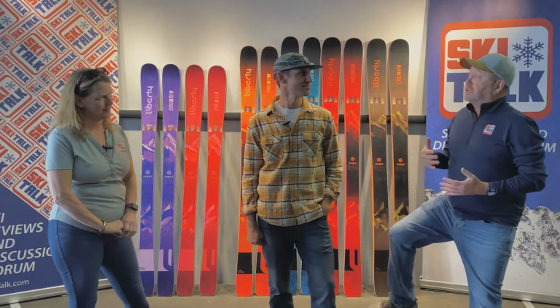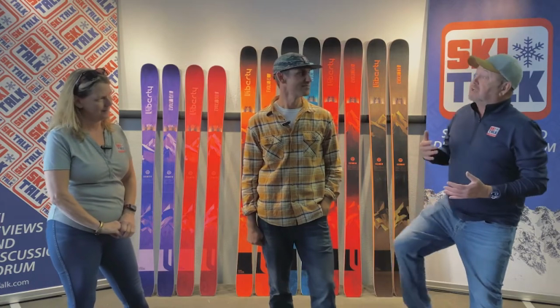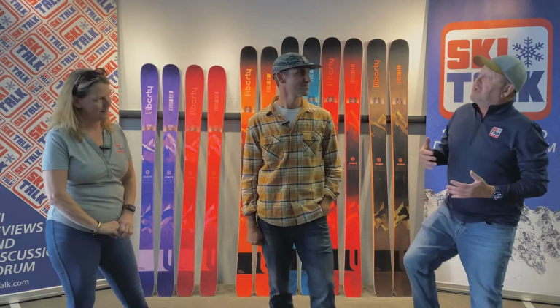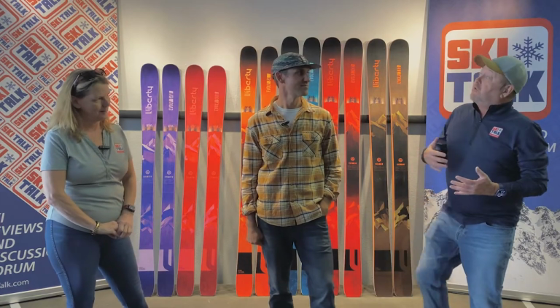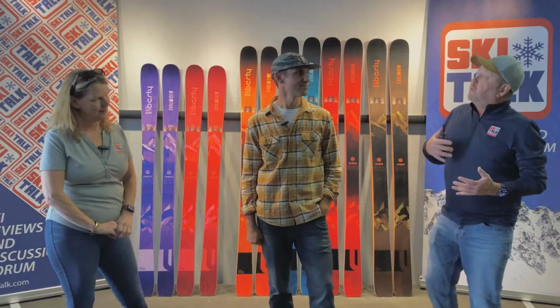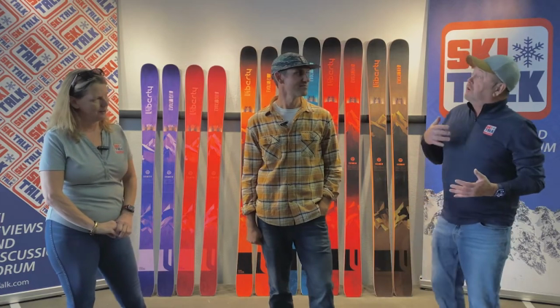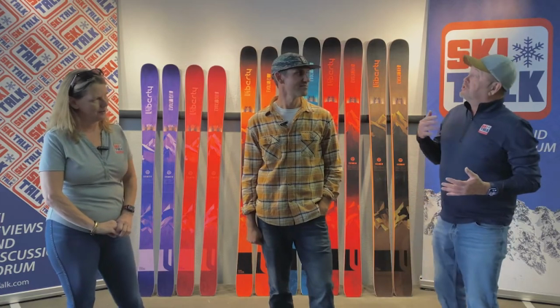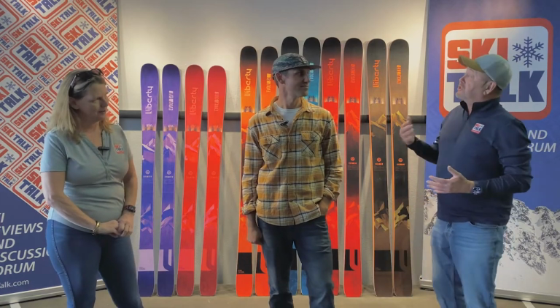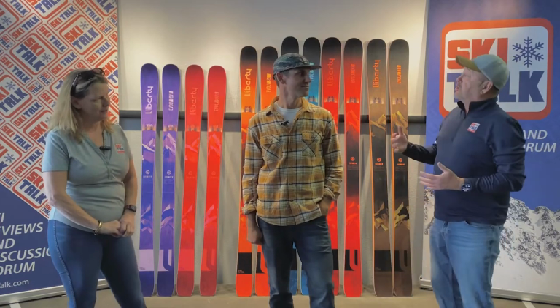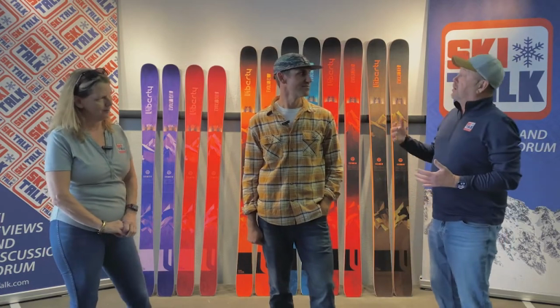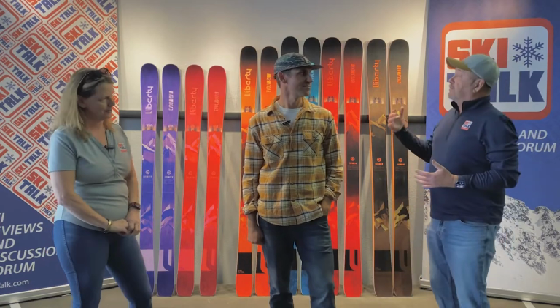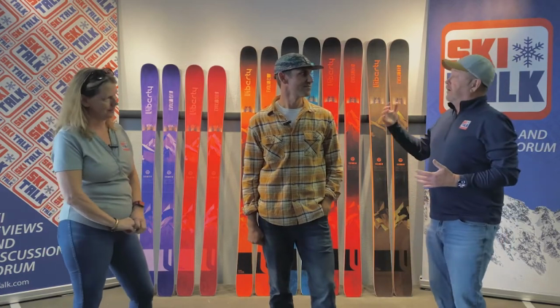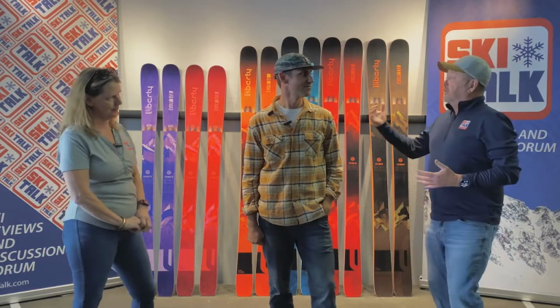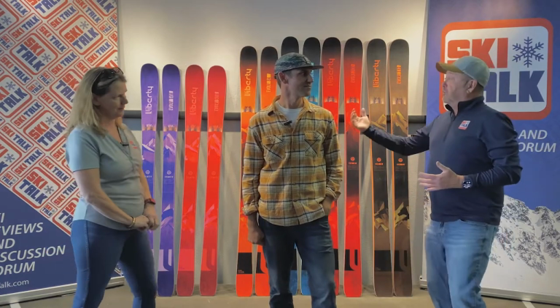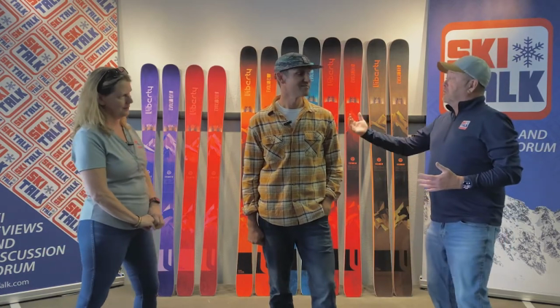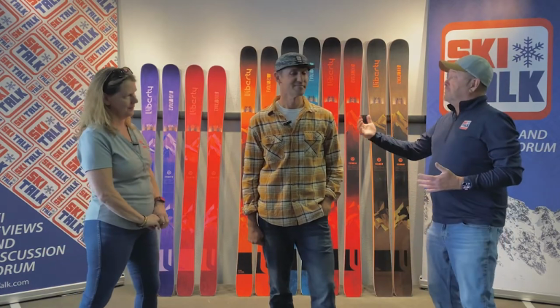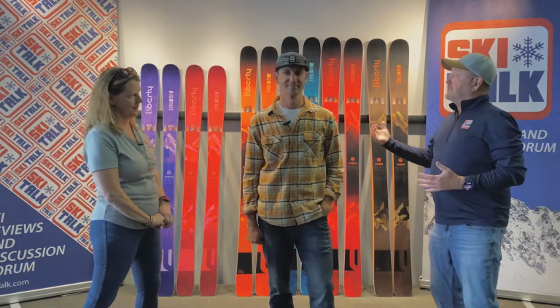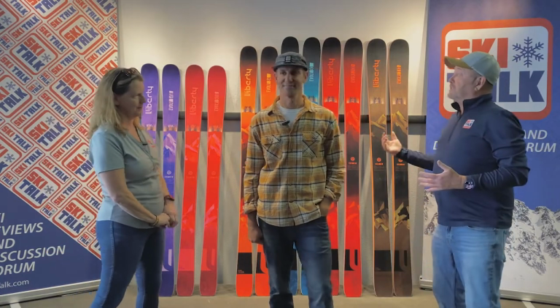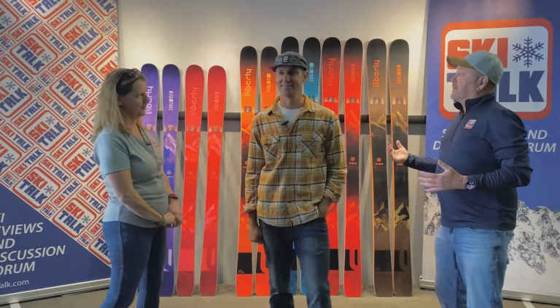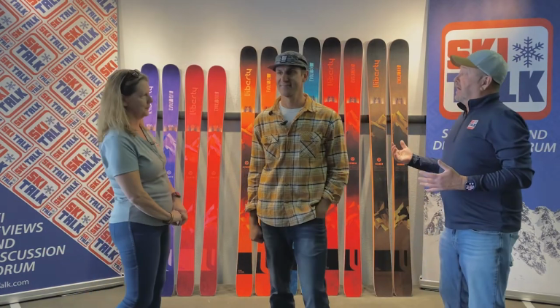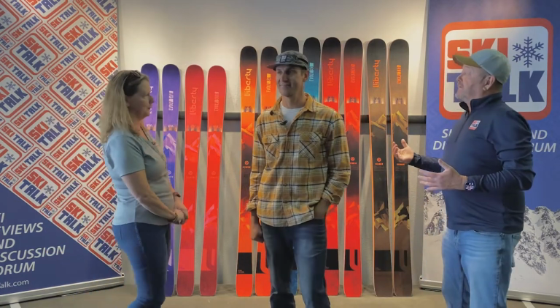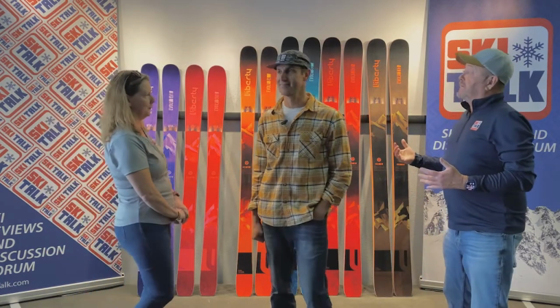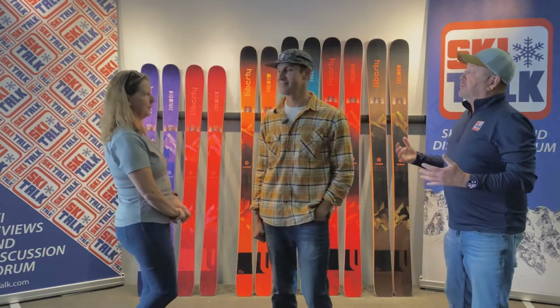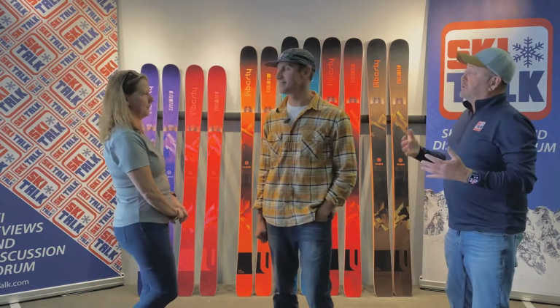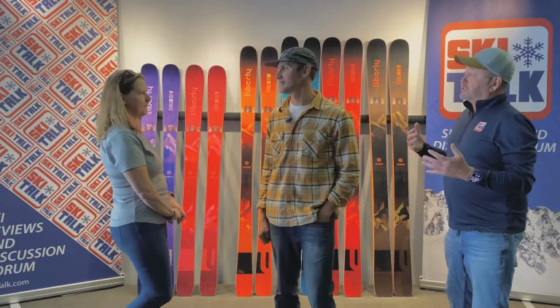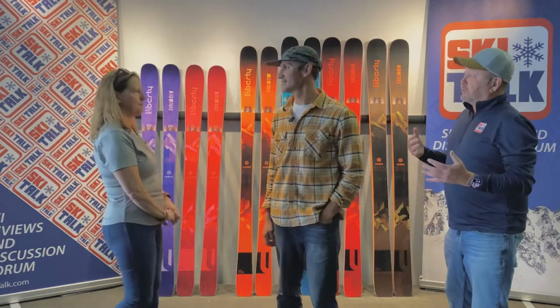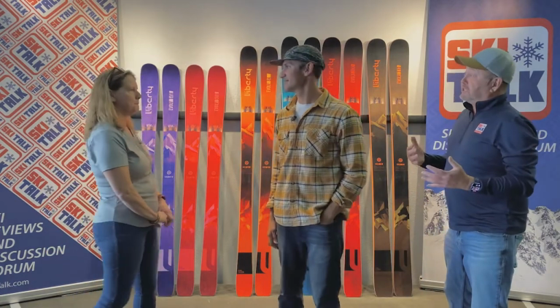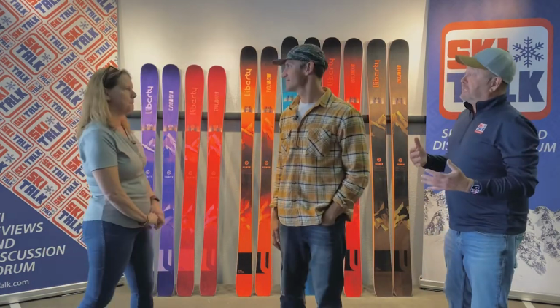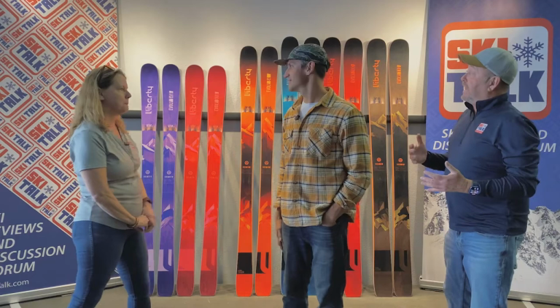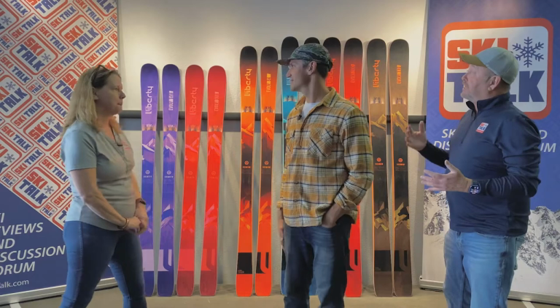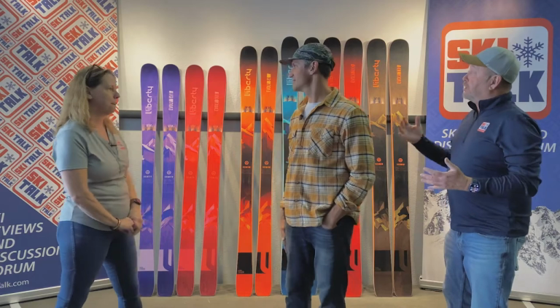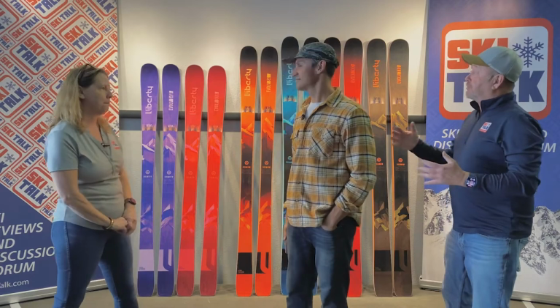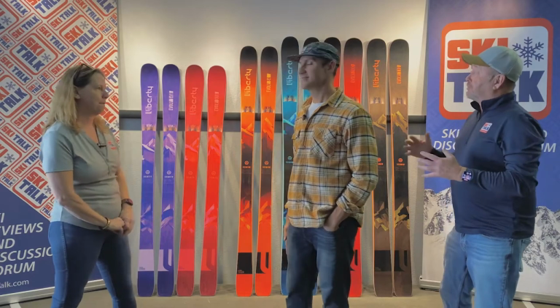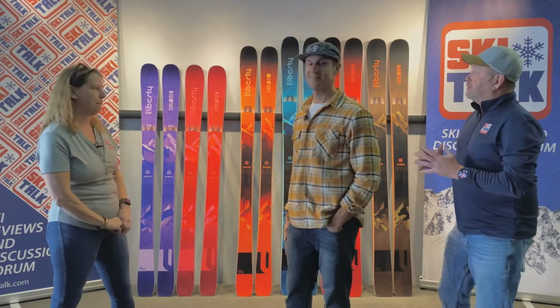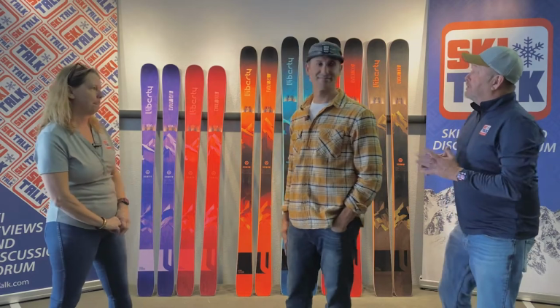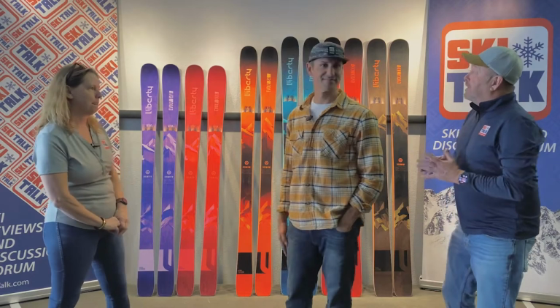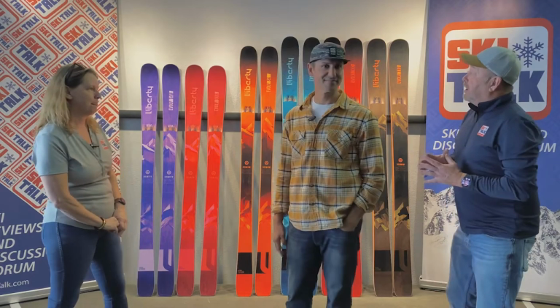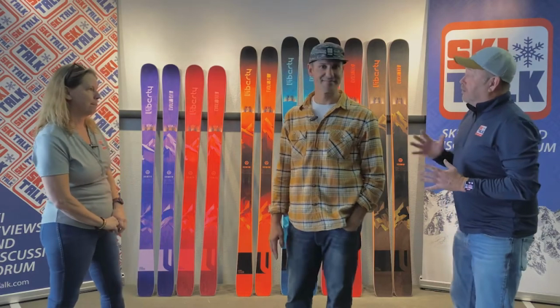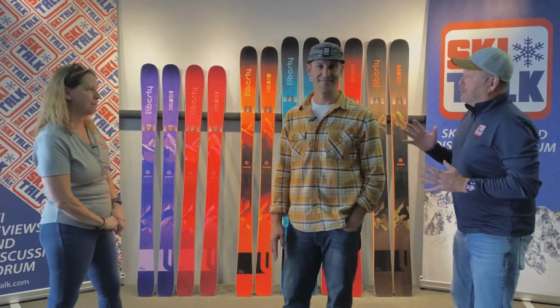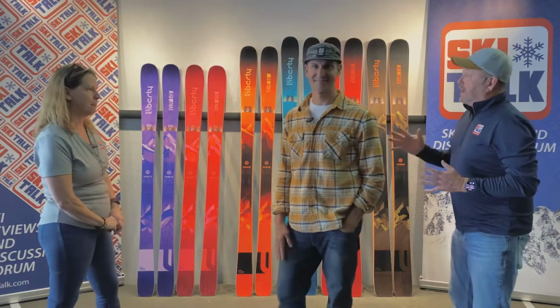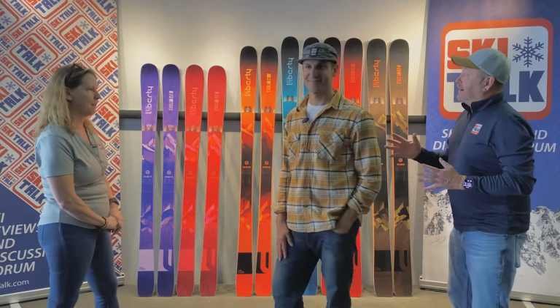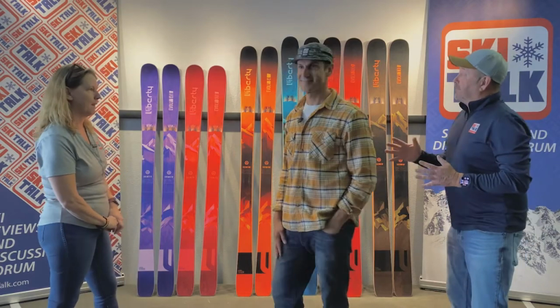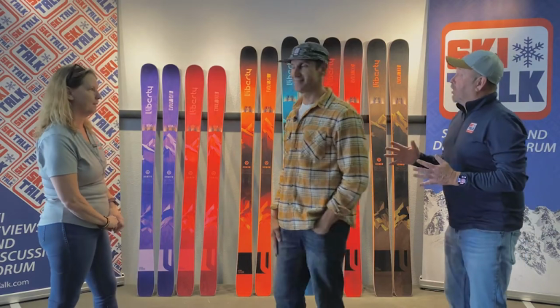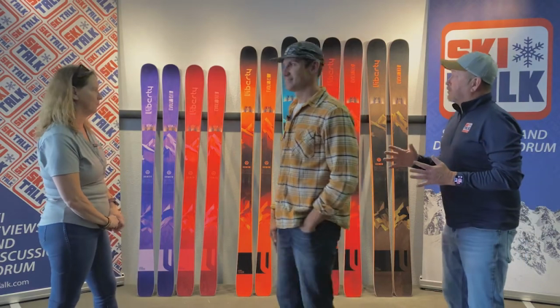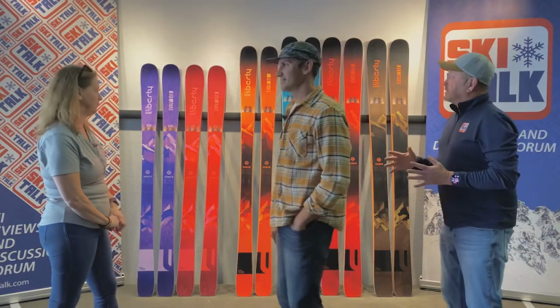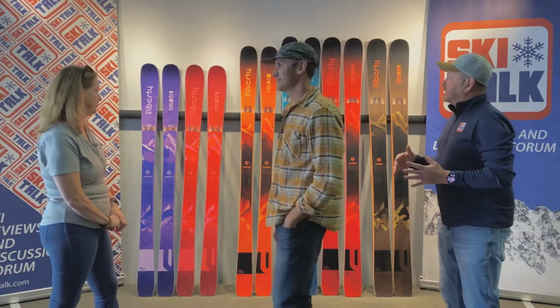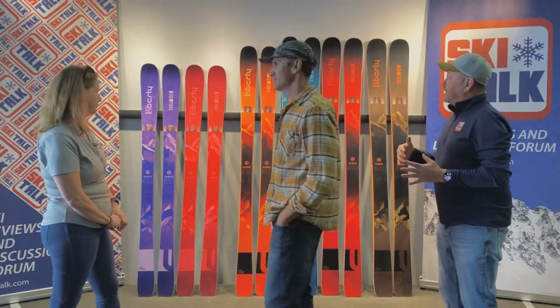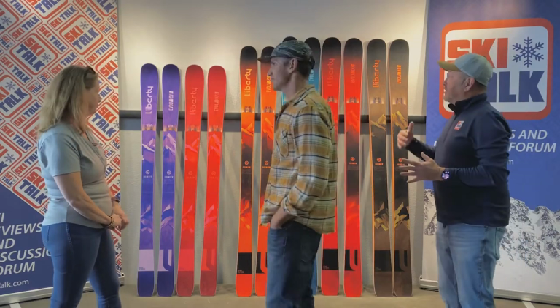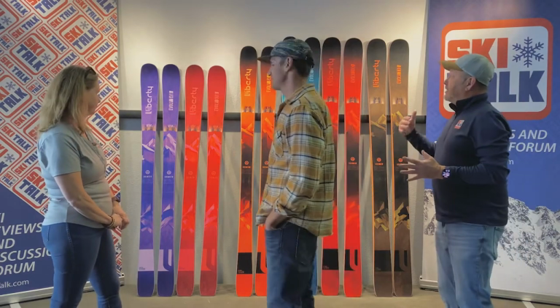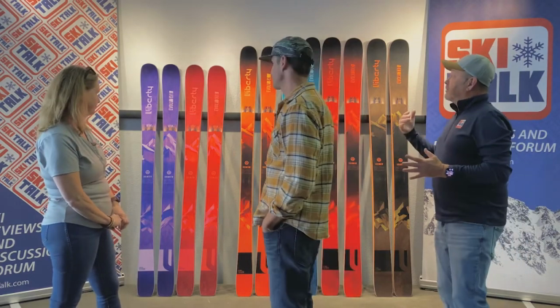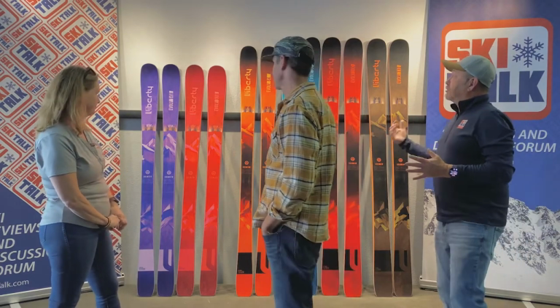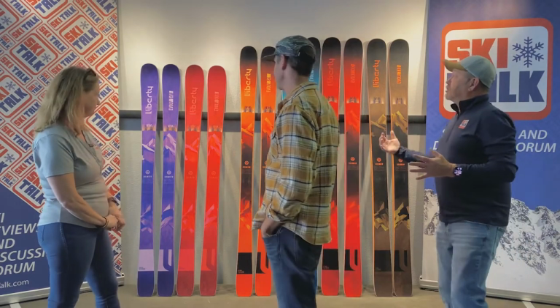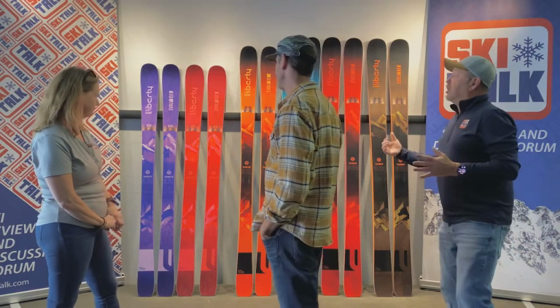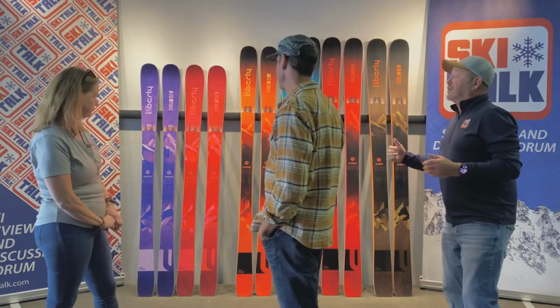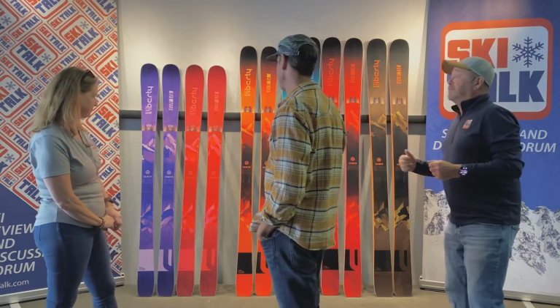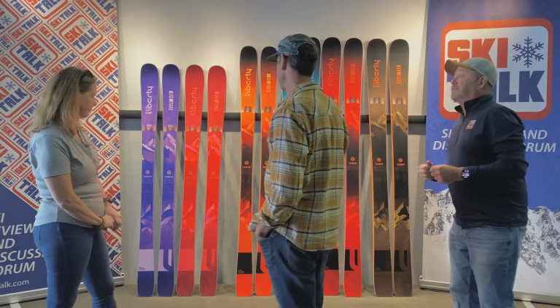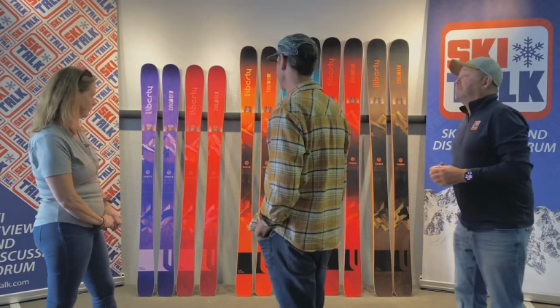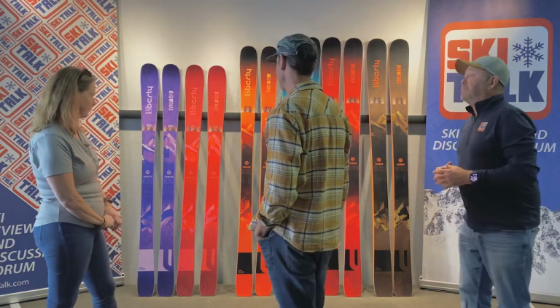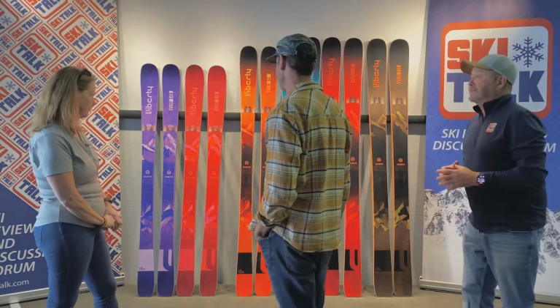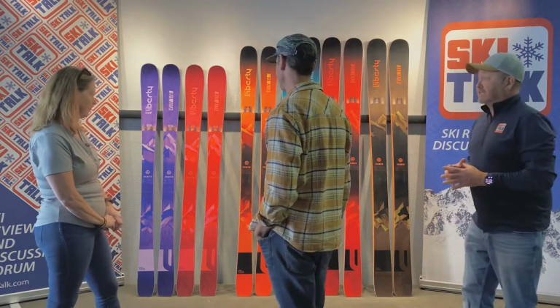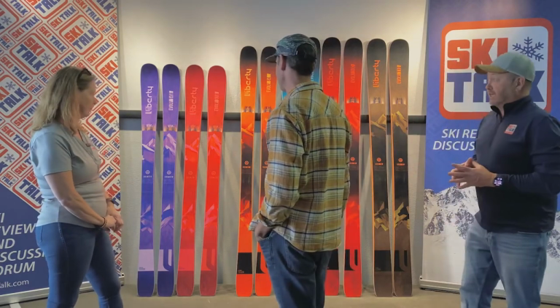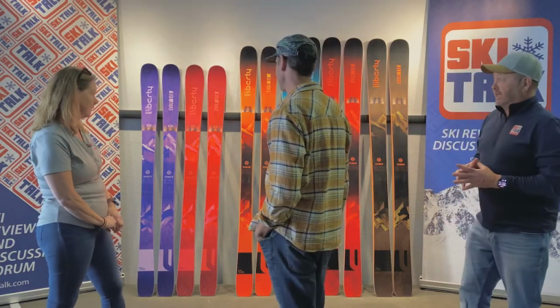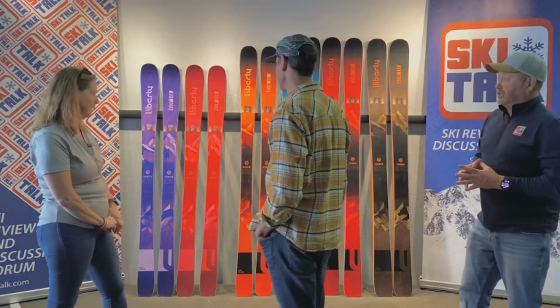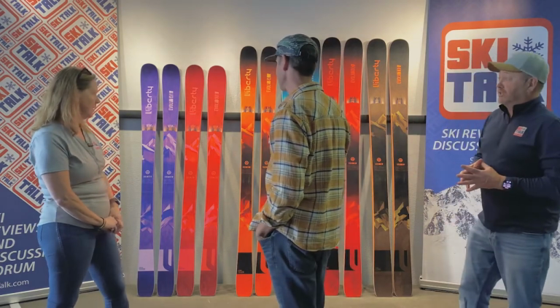So Doug, why don't you start off on the women's side with Trish and go through what we have offerings there. Then we'll talk about the men's collection.